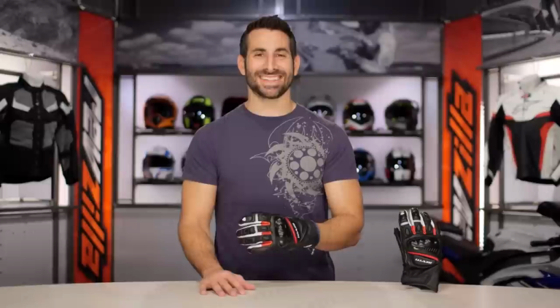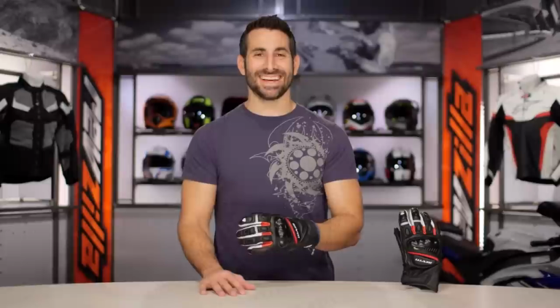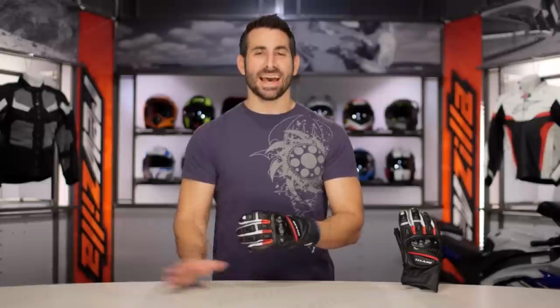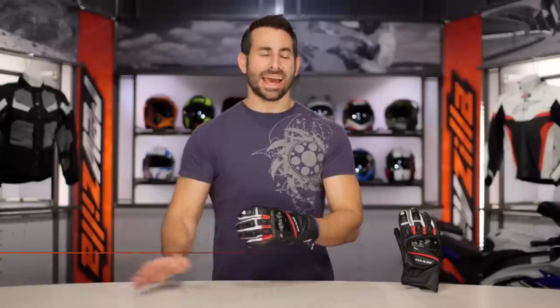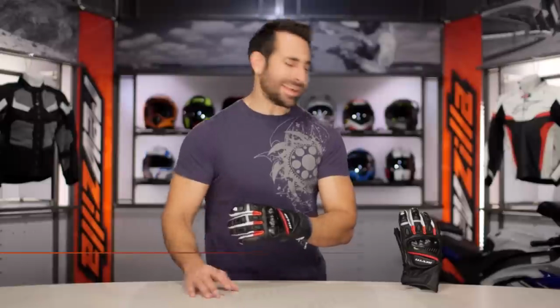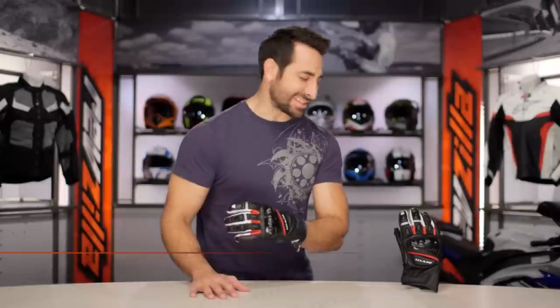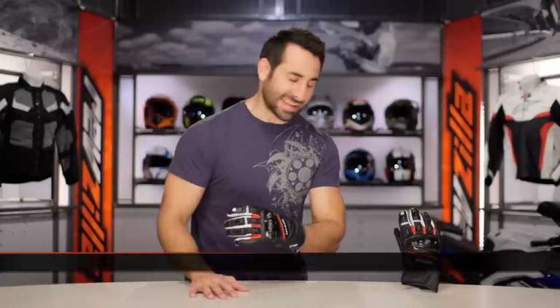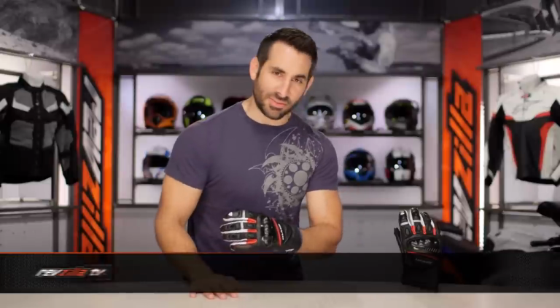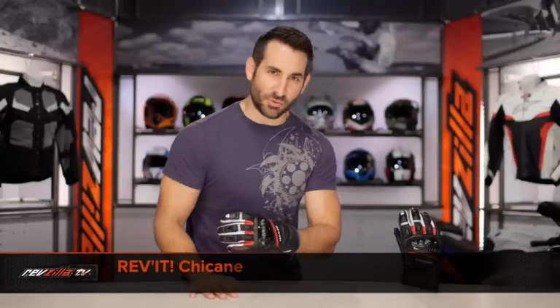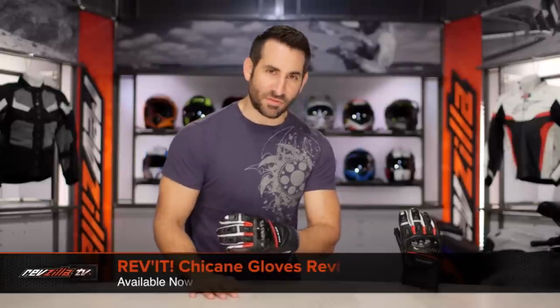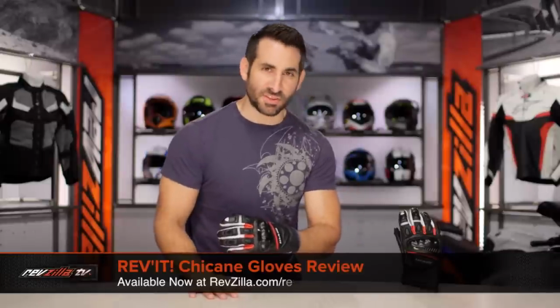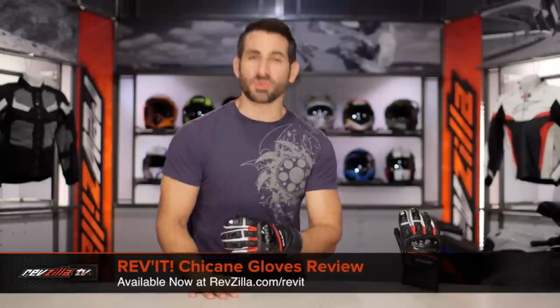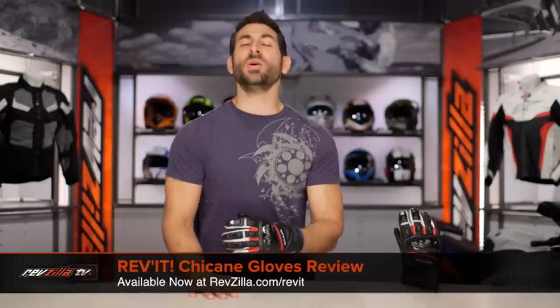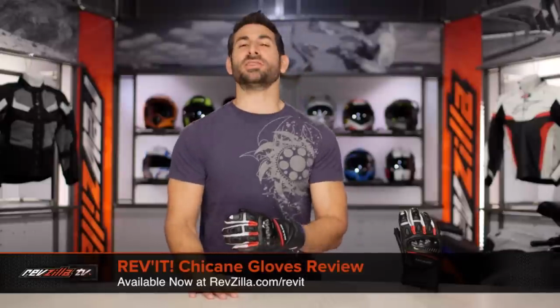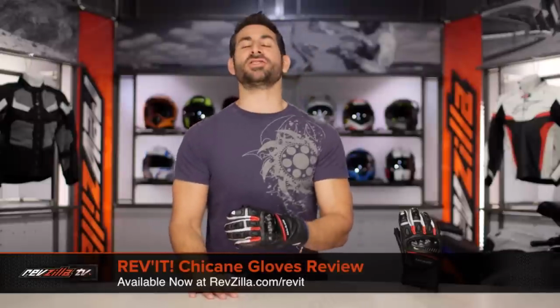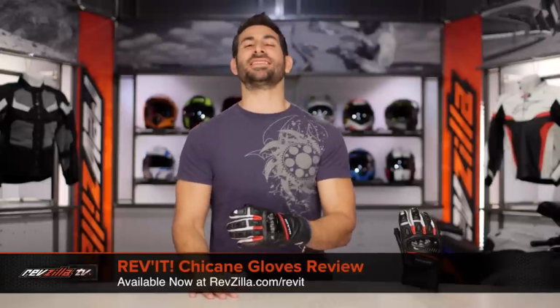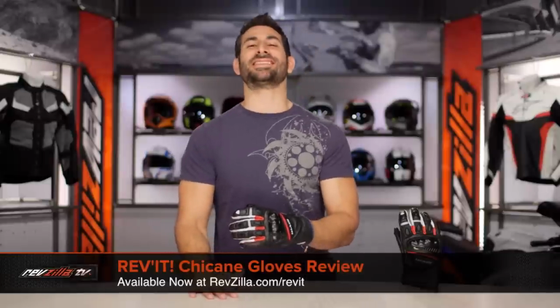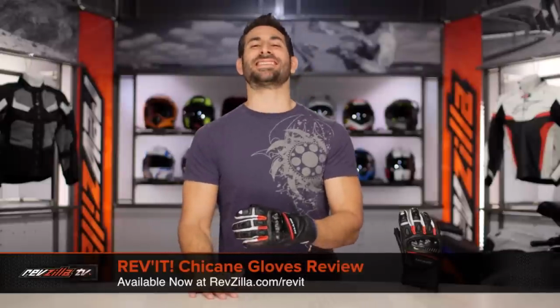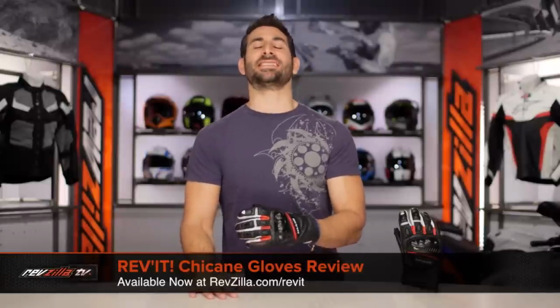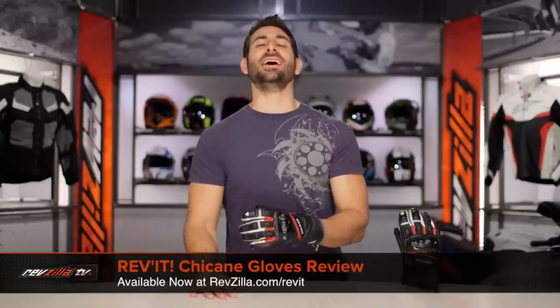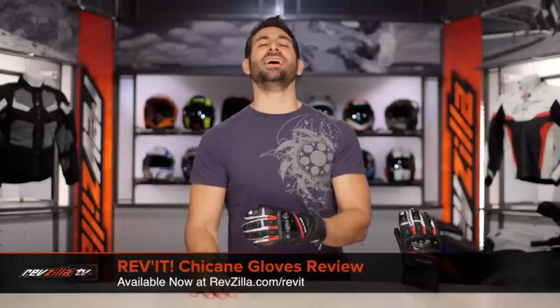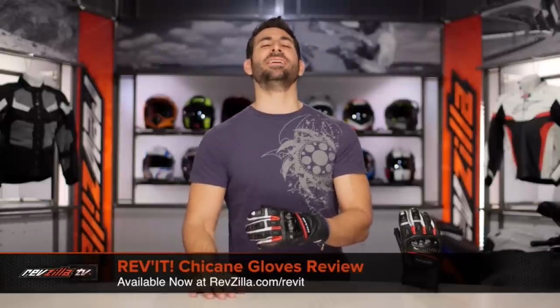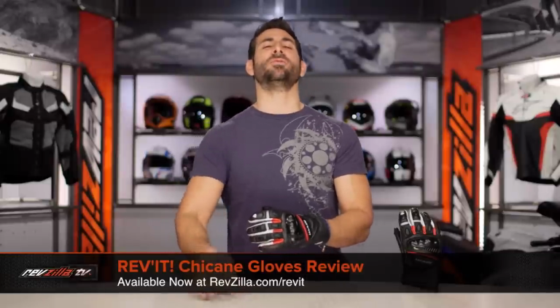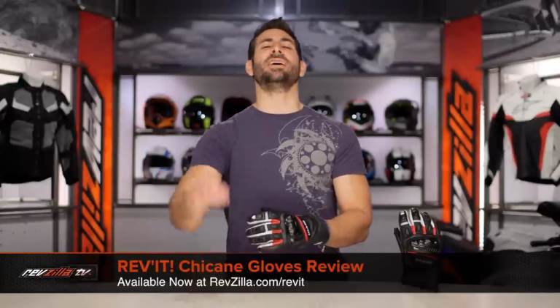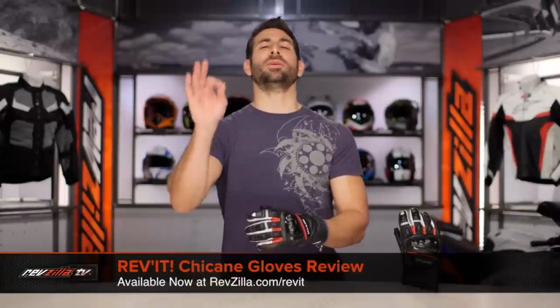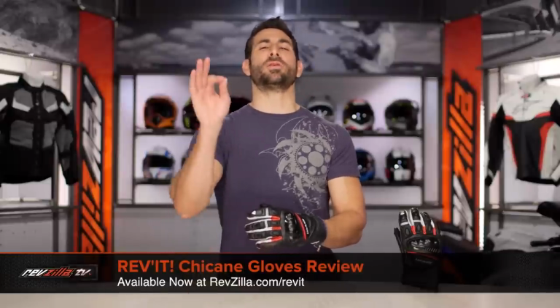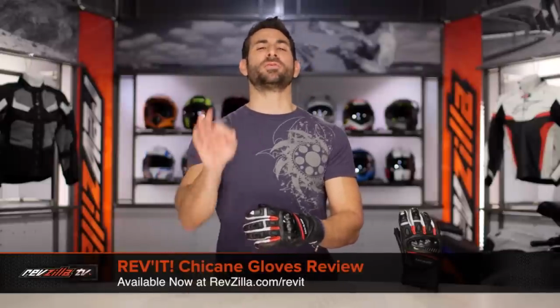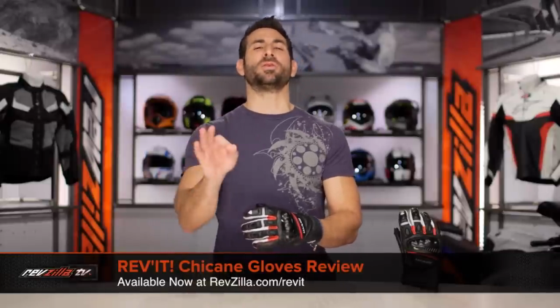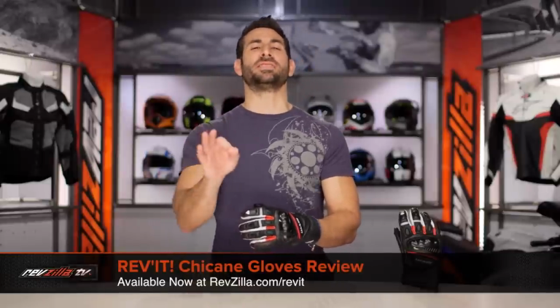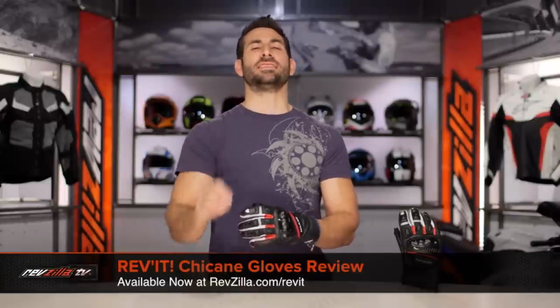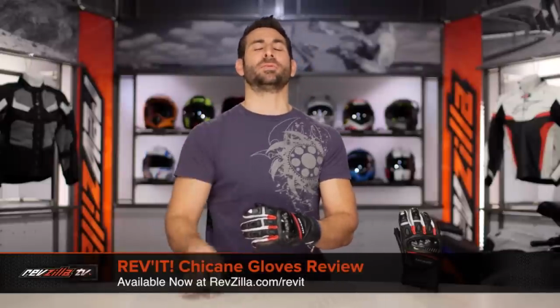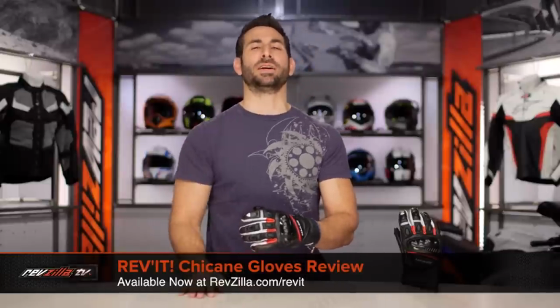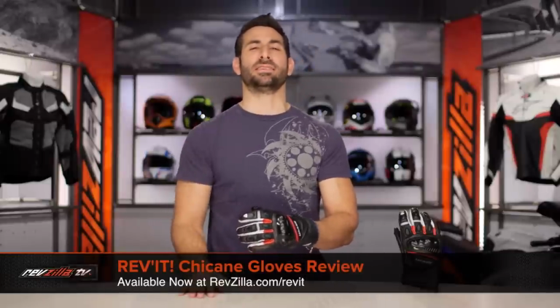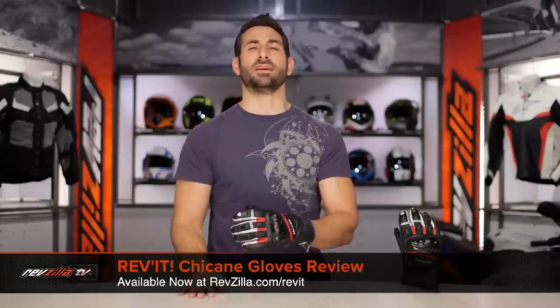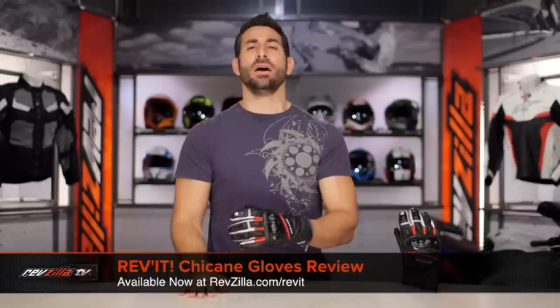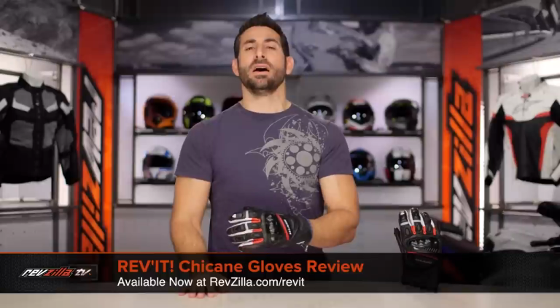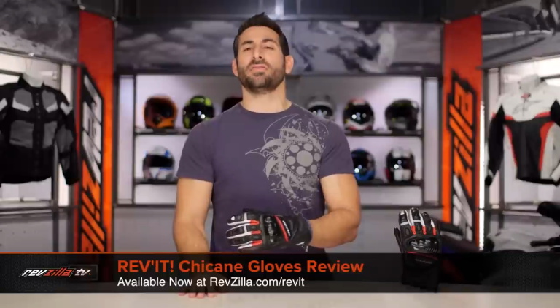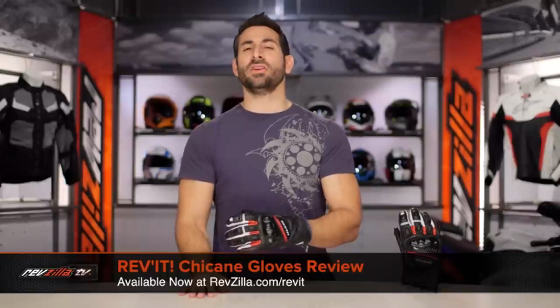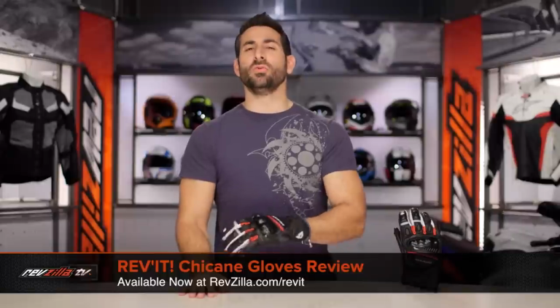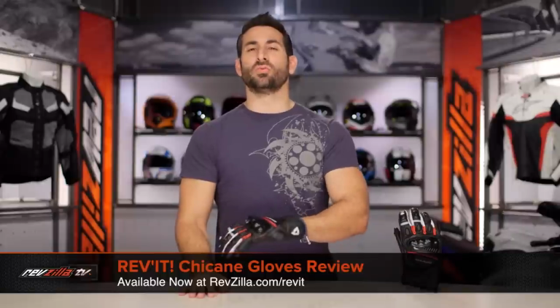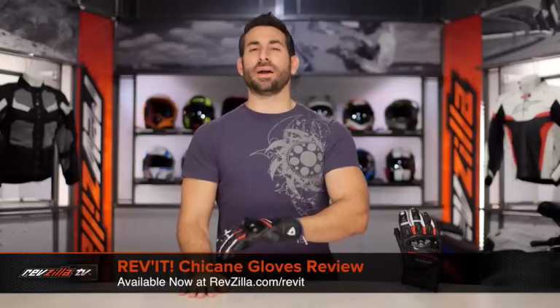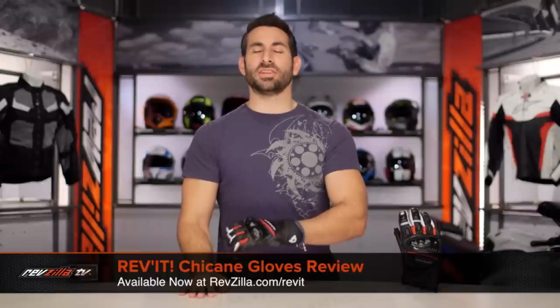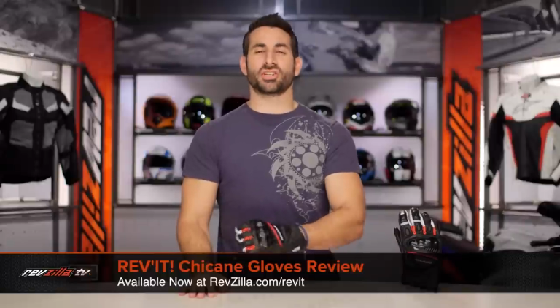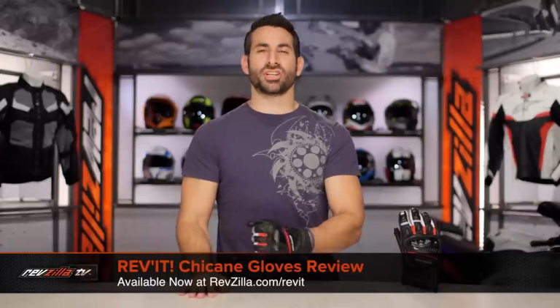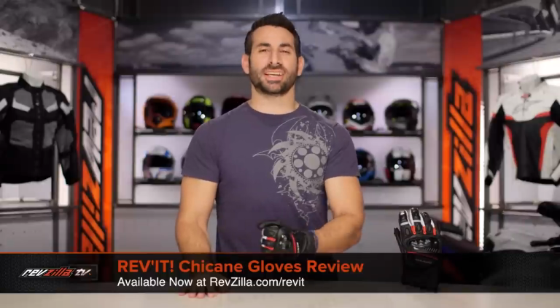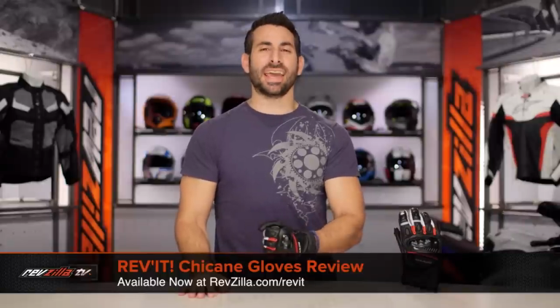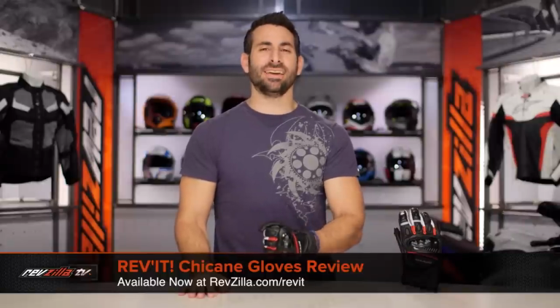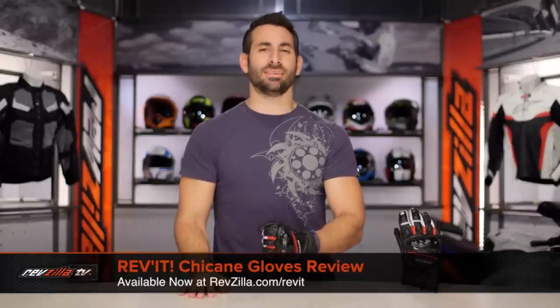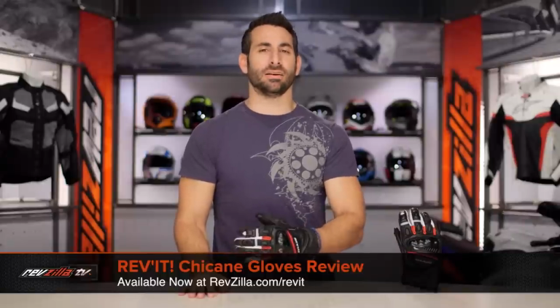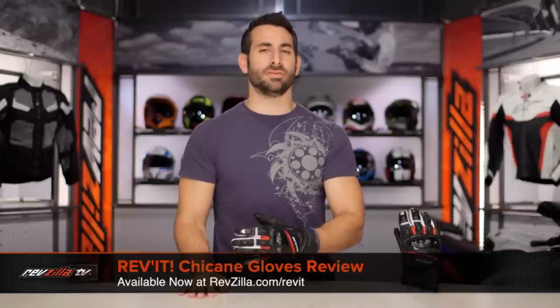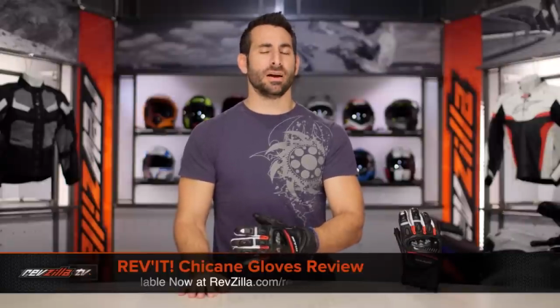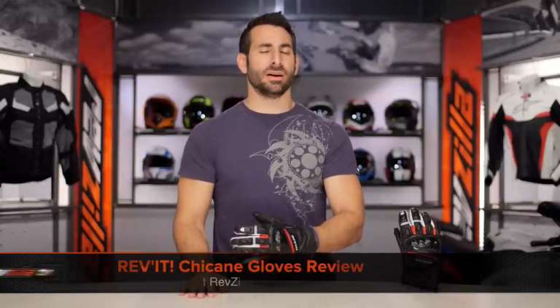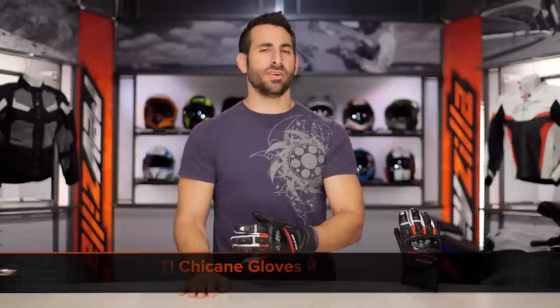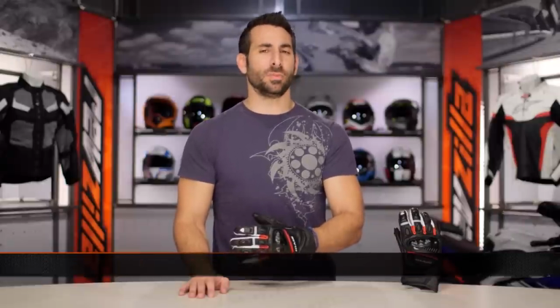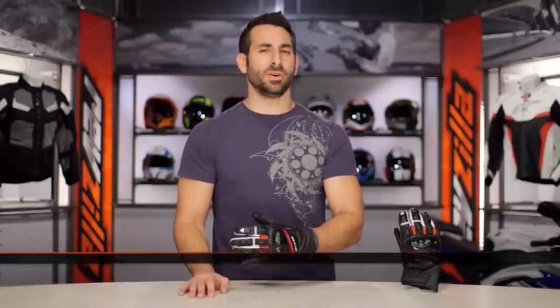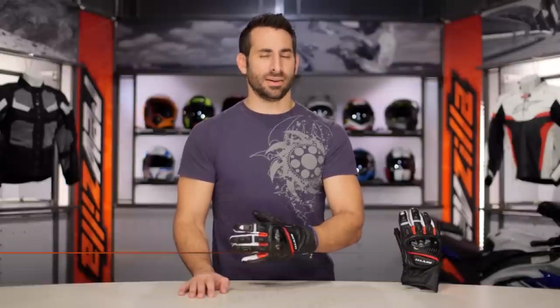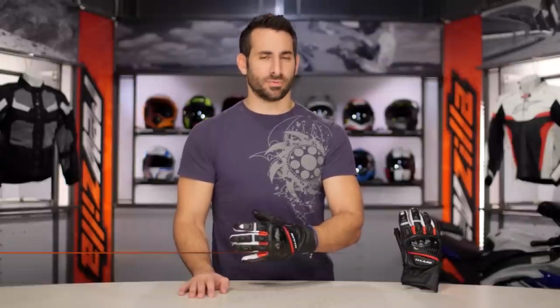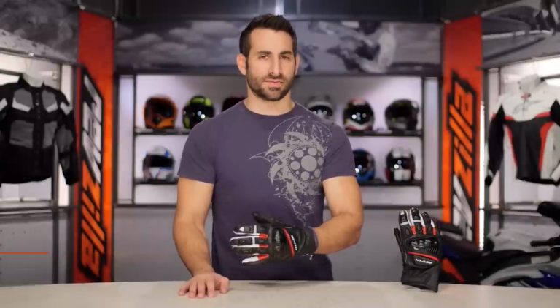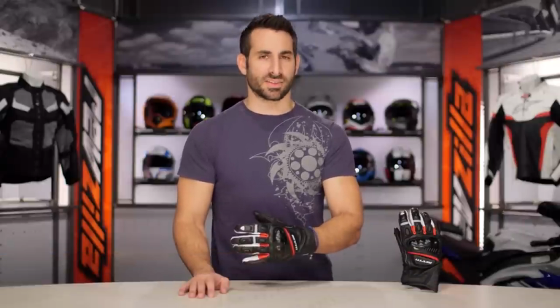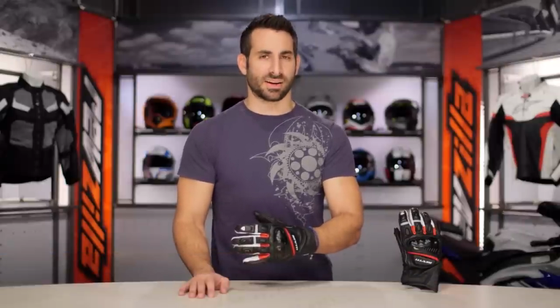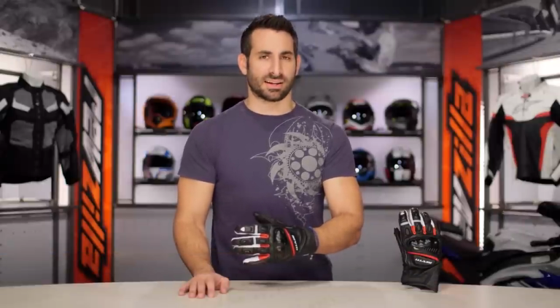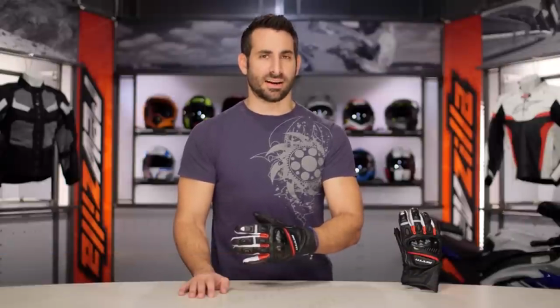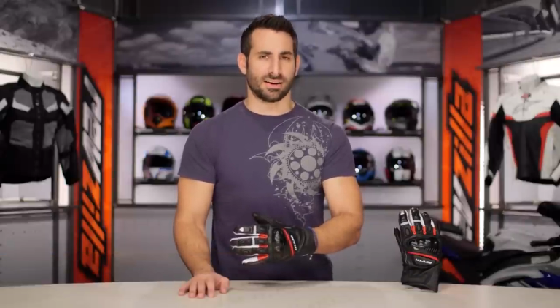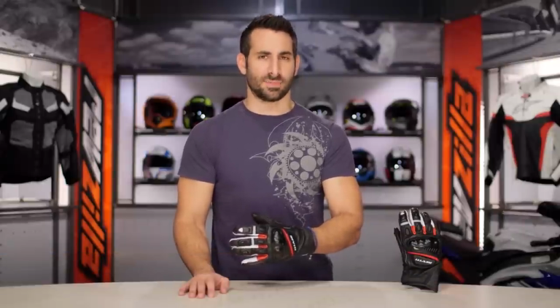Hey, this is Anthony with RevZilla. Watch, decide, and ride. Welcome to our detailed breakdown of the new Revit Chicane Glove, available at RevZilla.com.